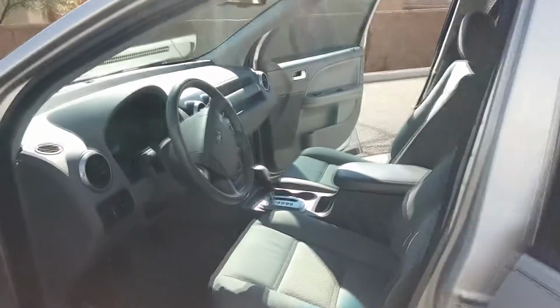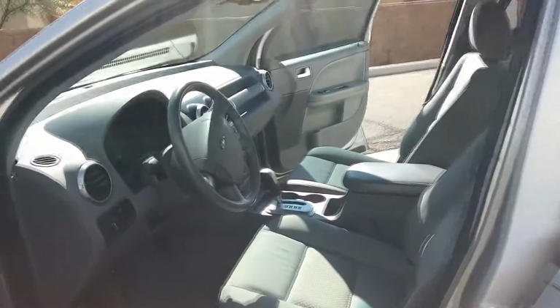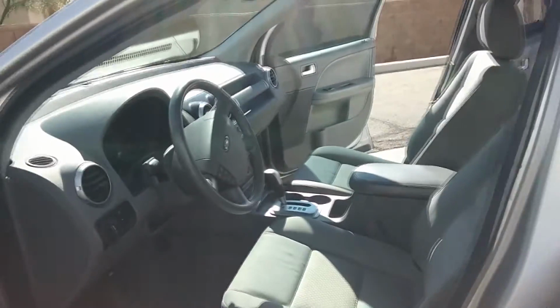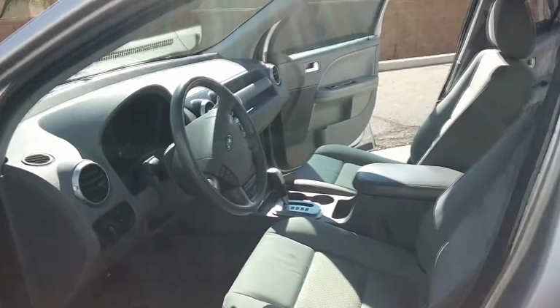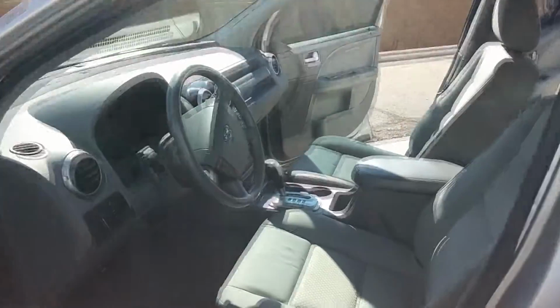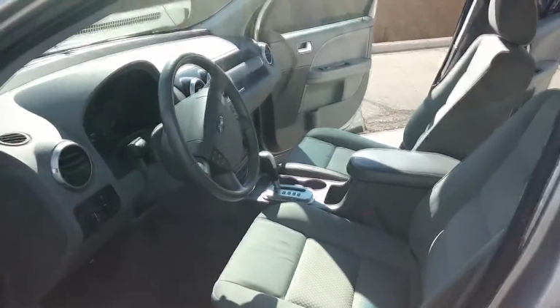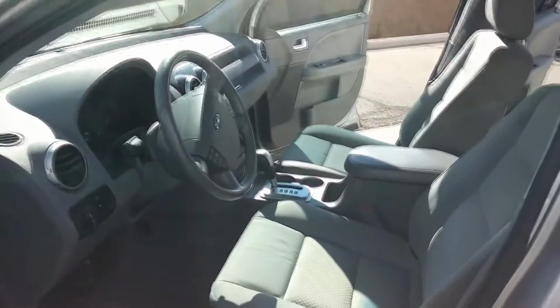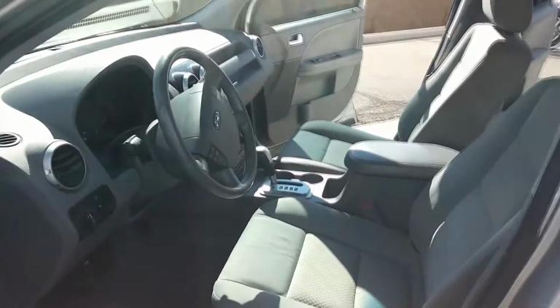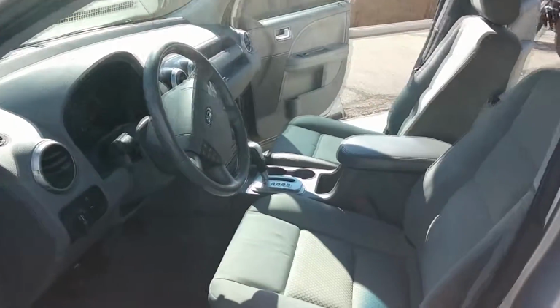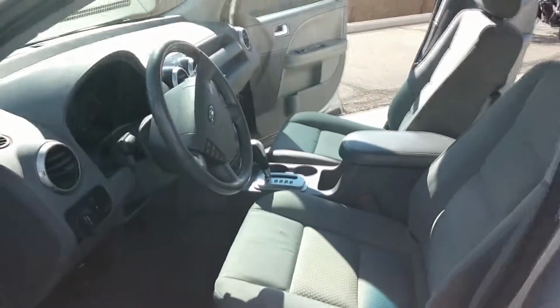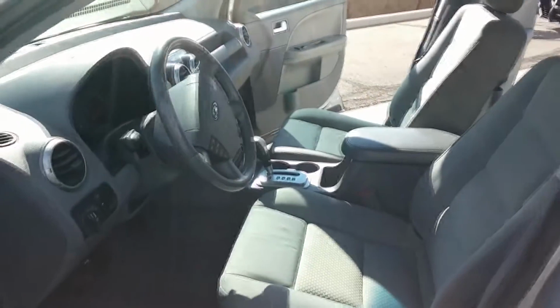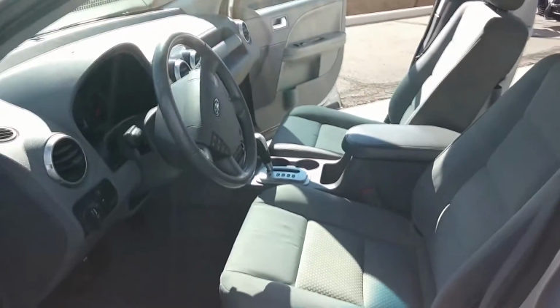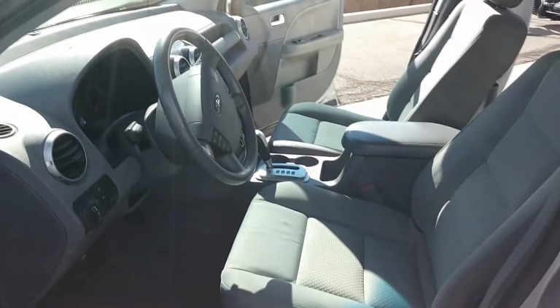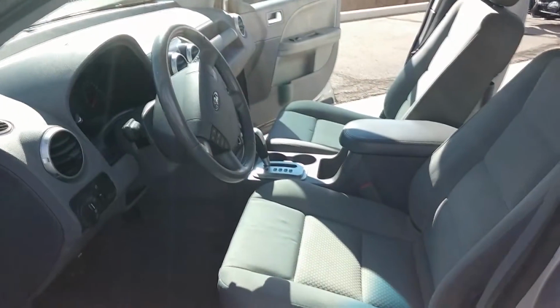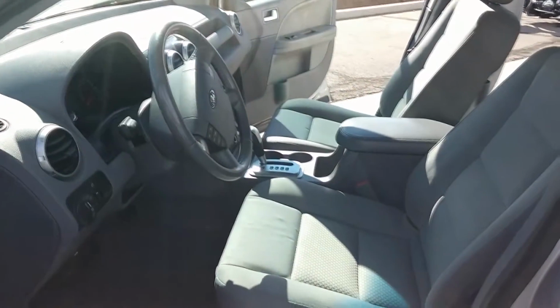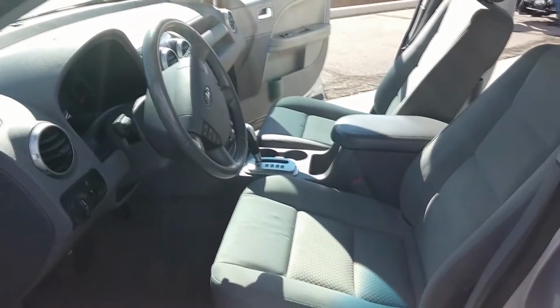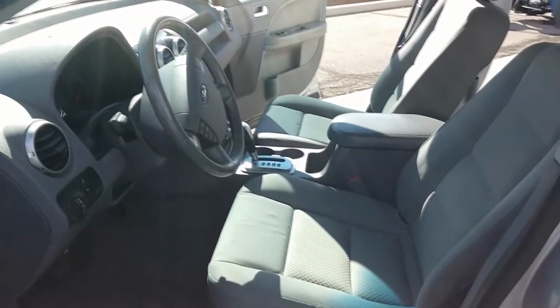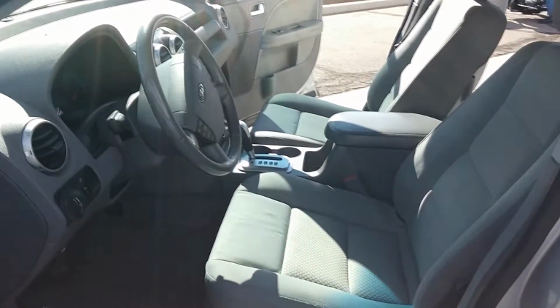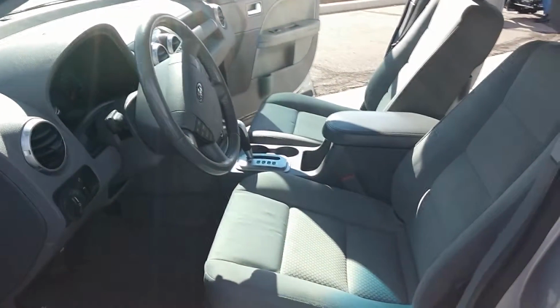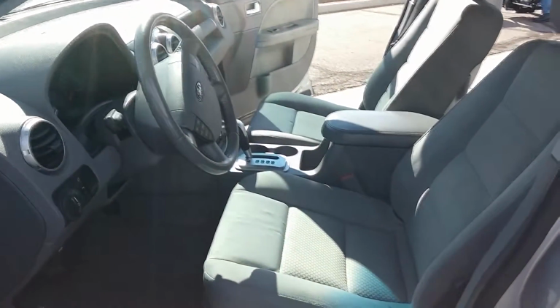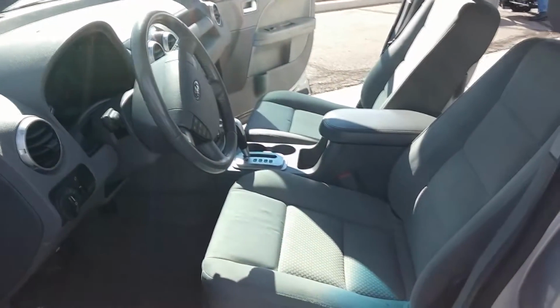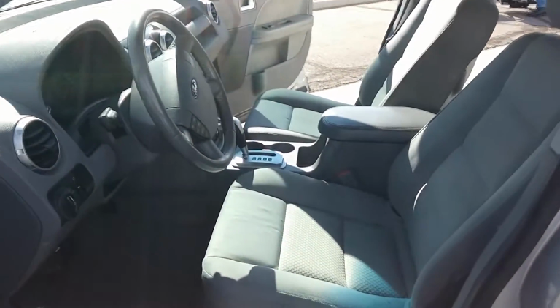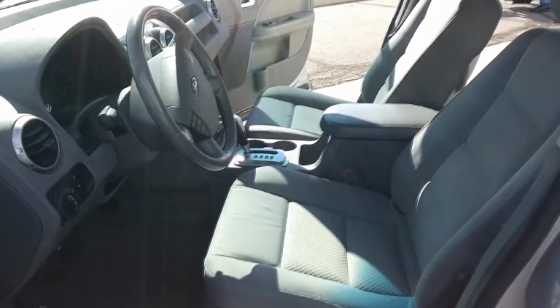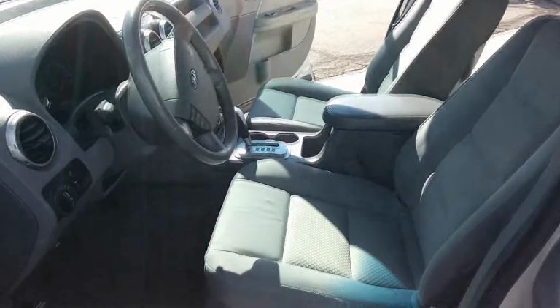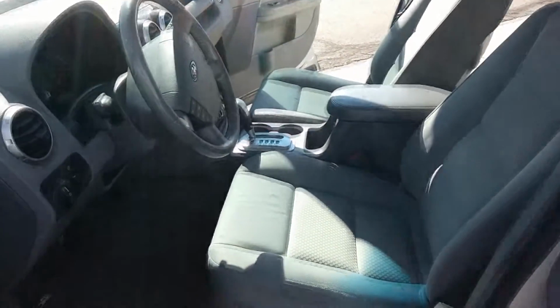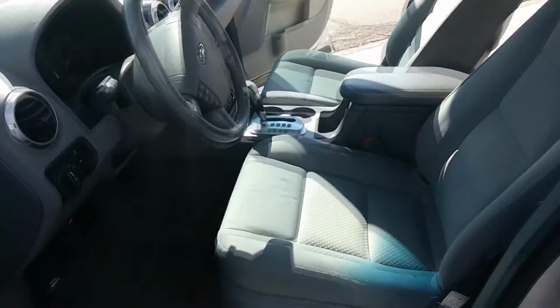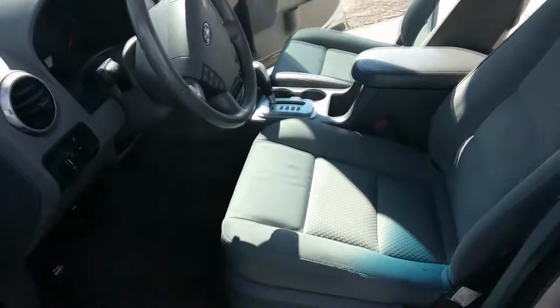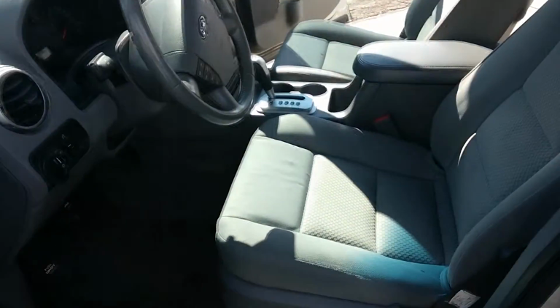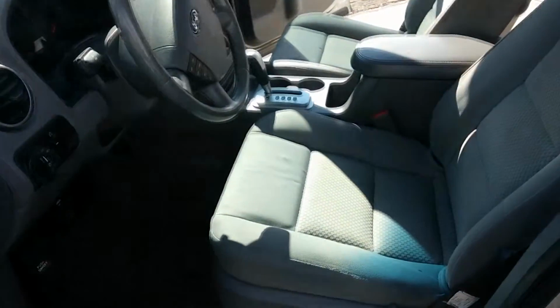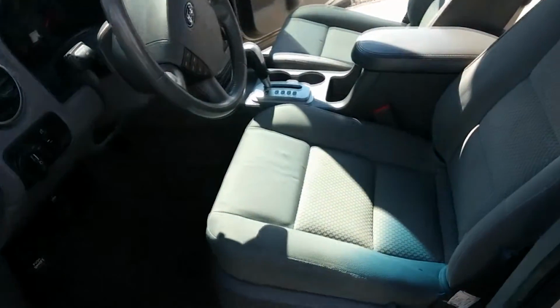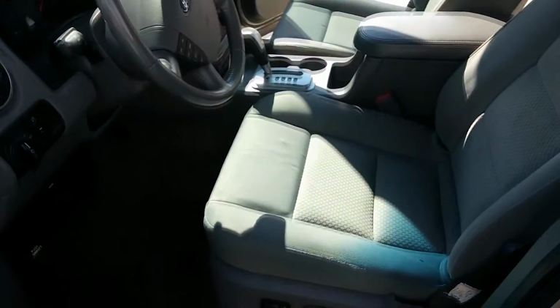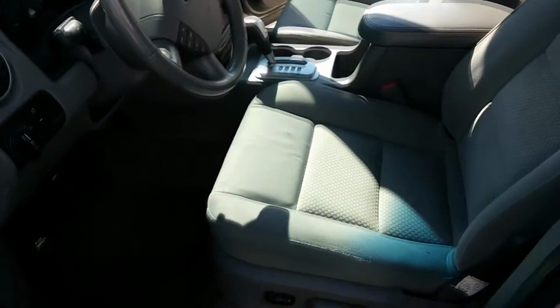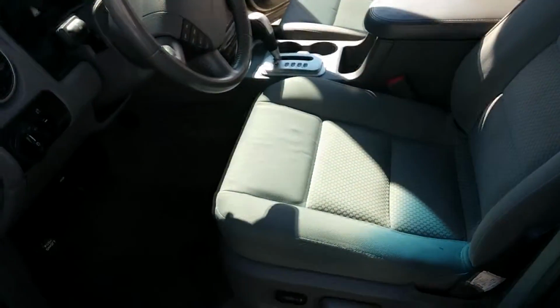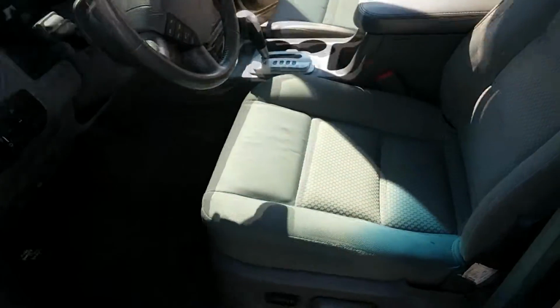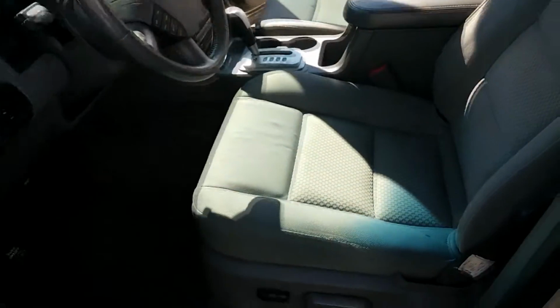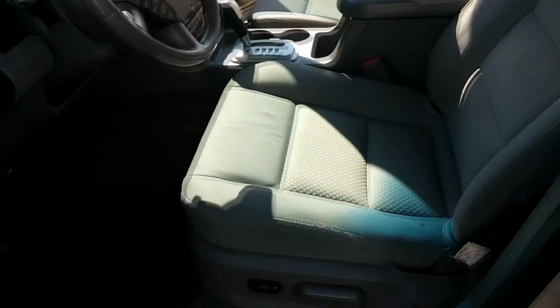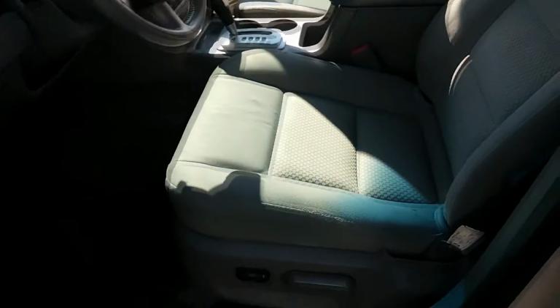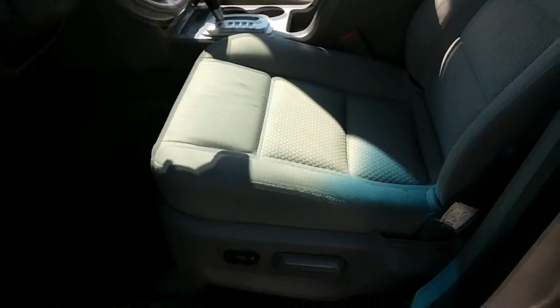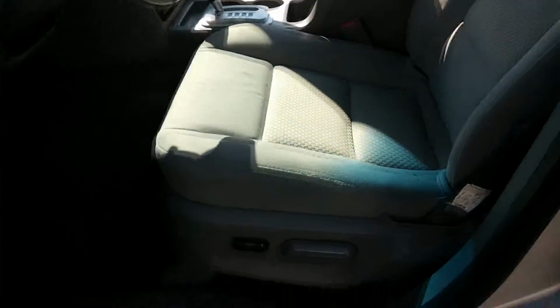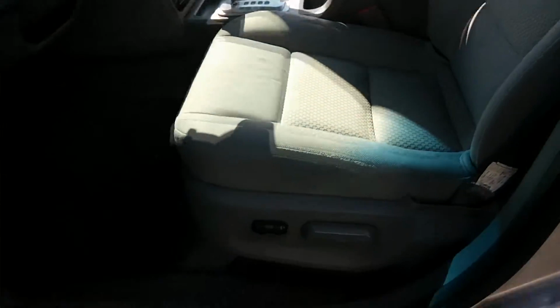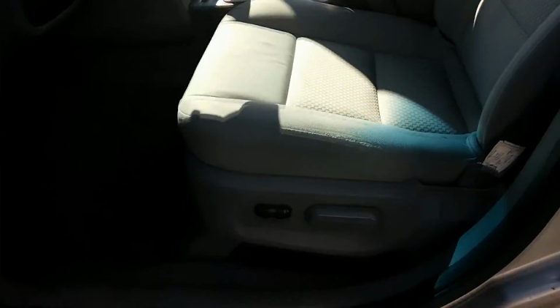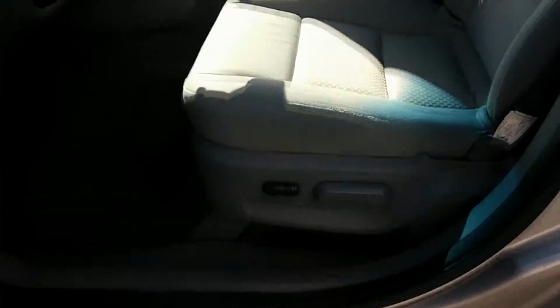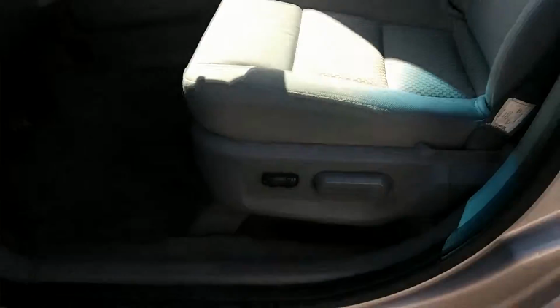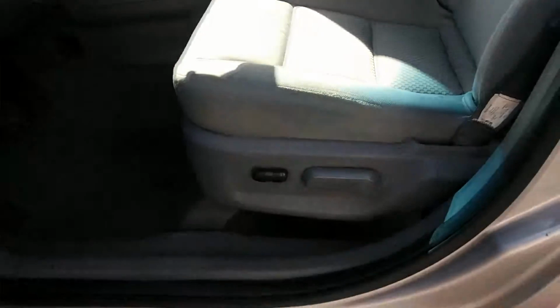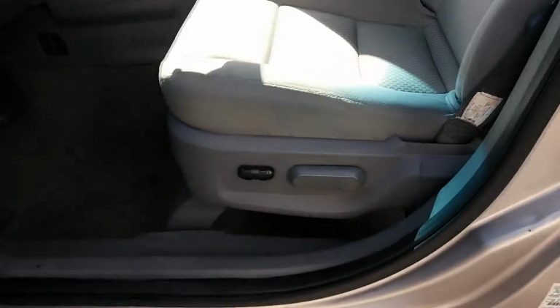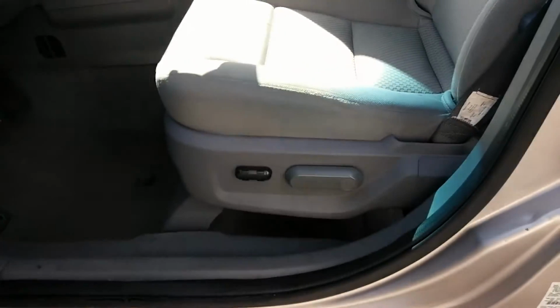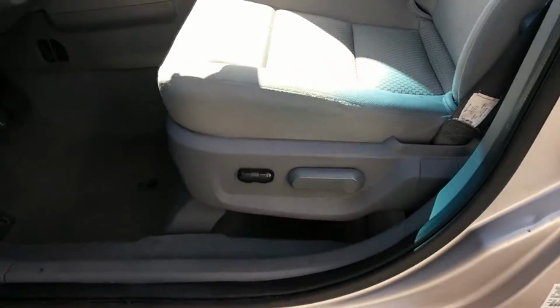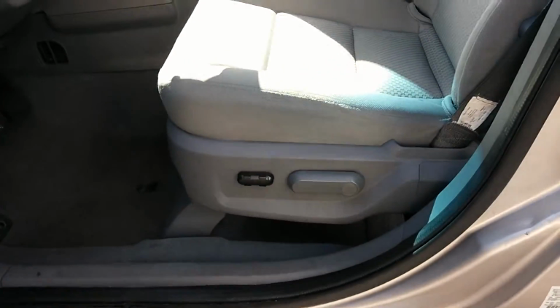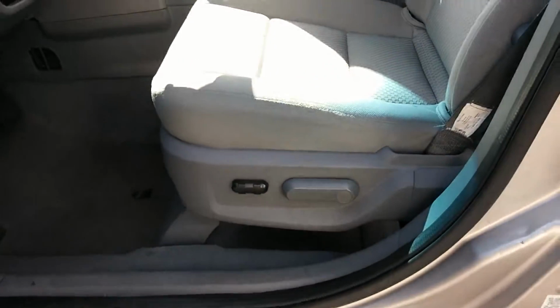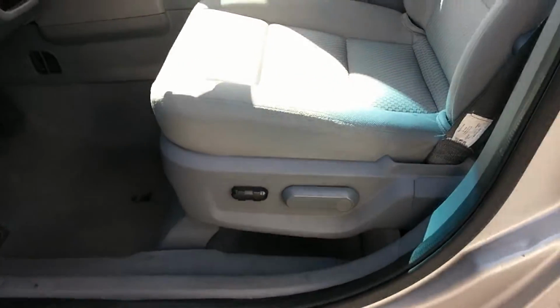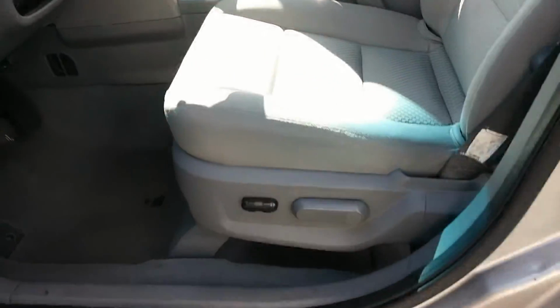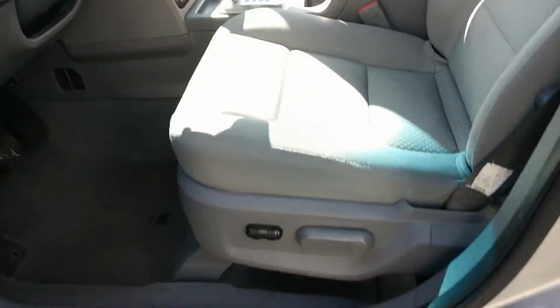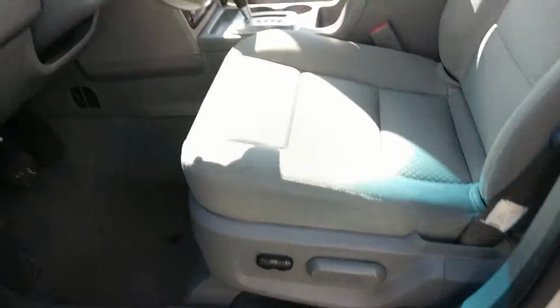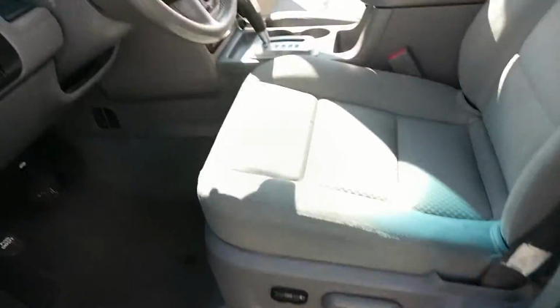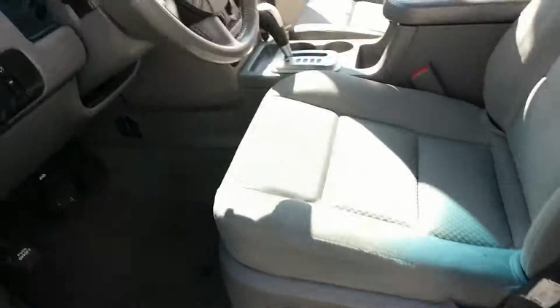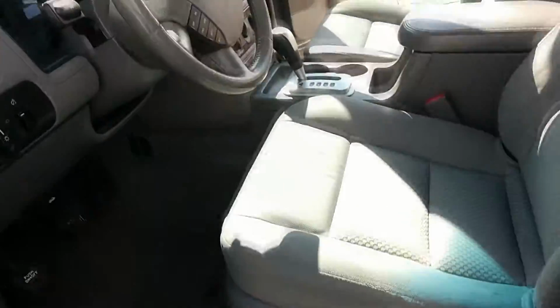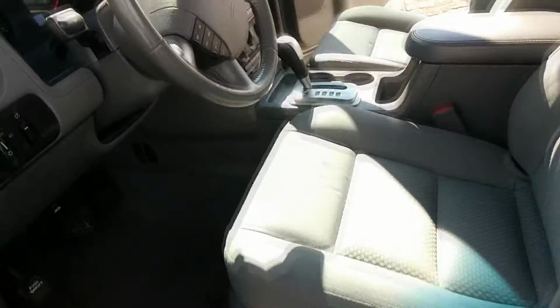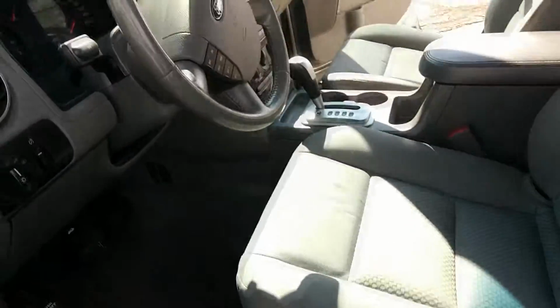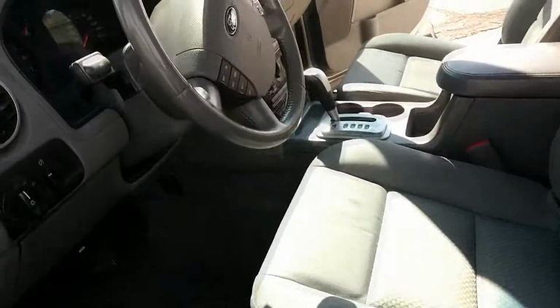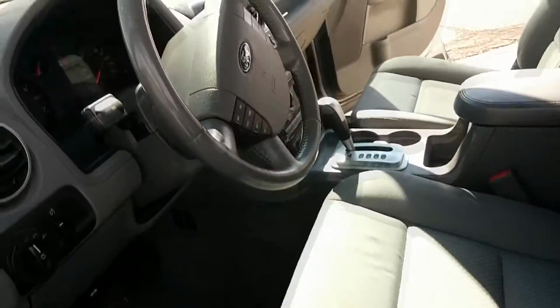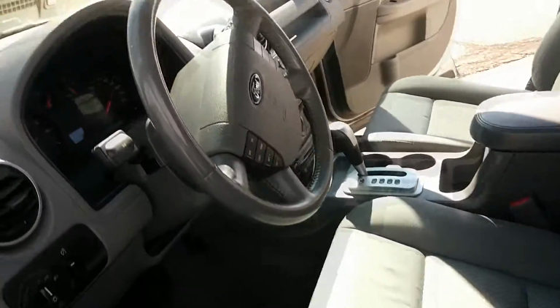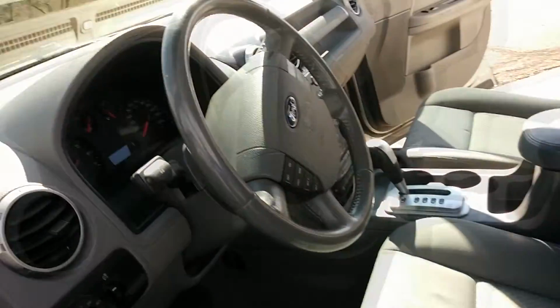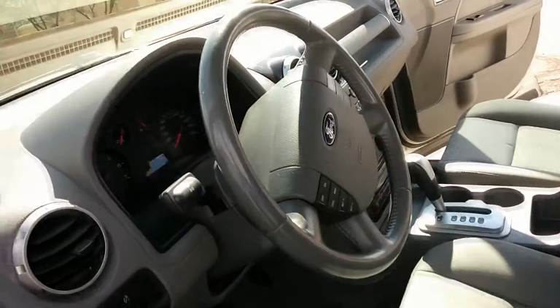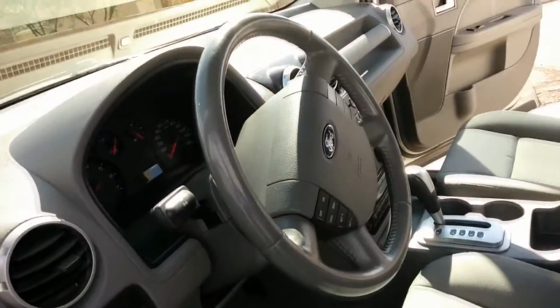And the front seat has plenty of room. It has a power driver seat that moves in all directions.